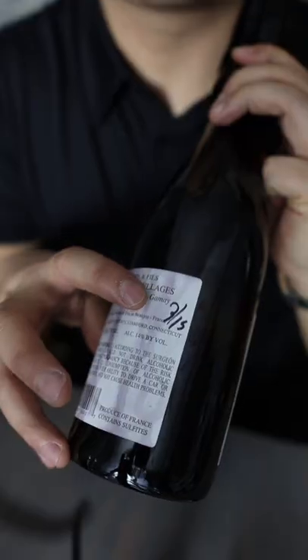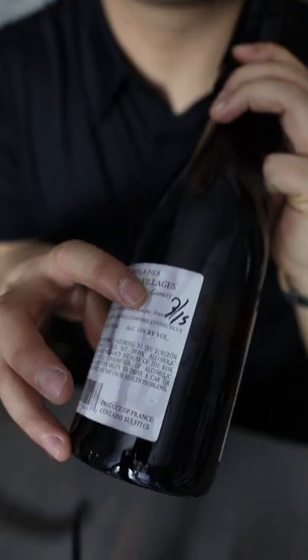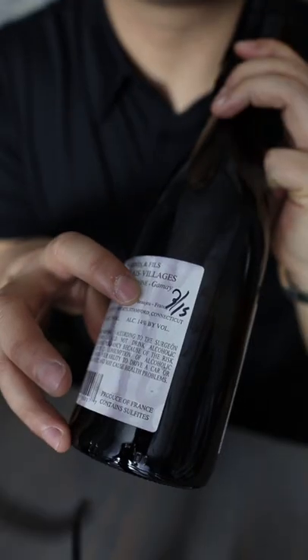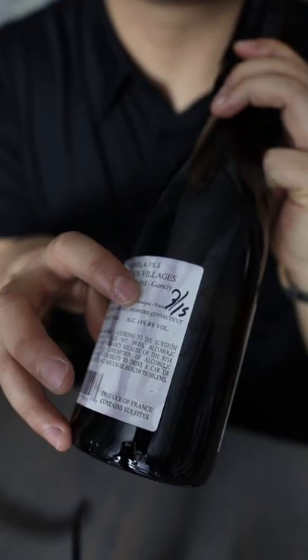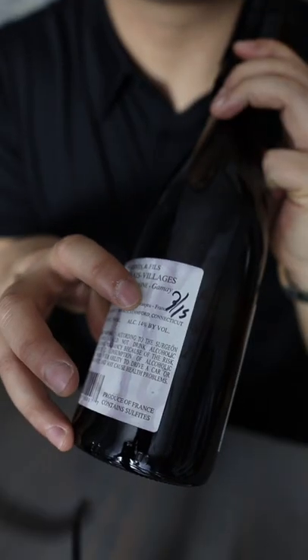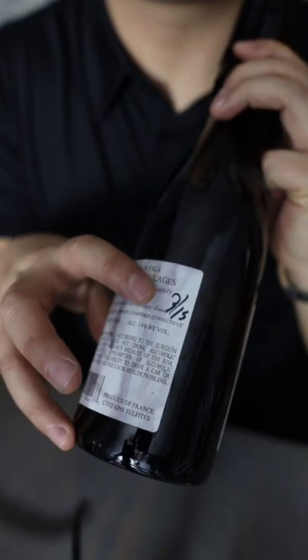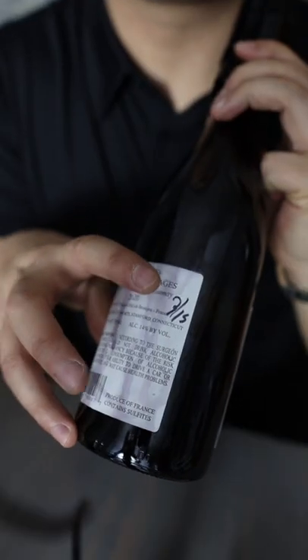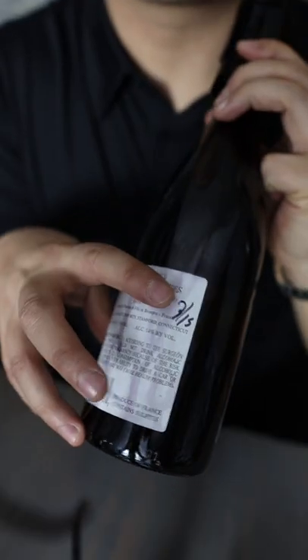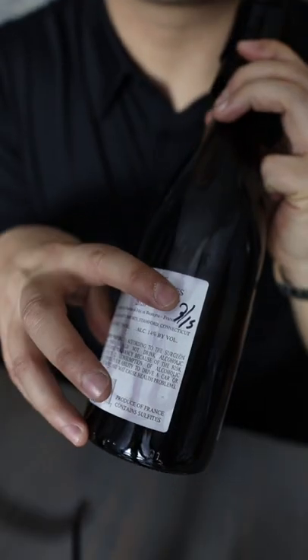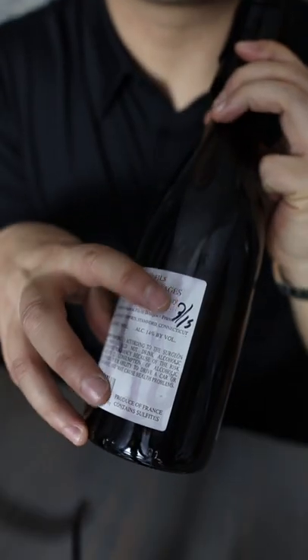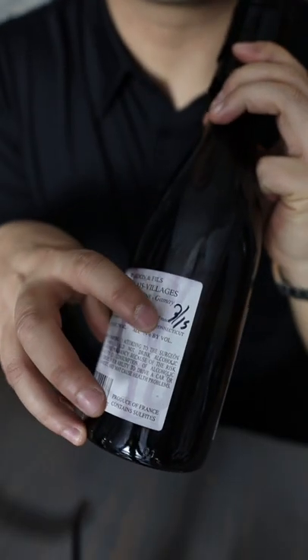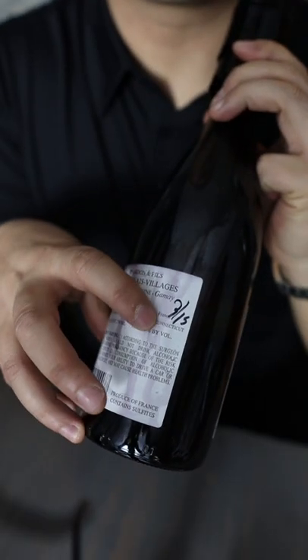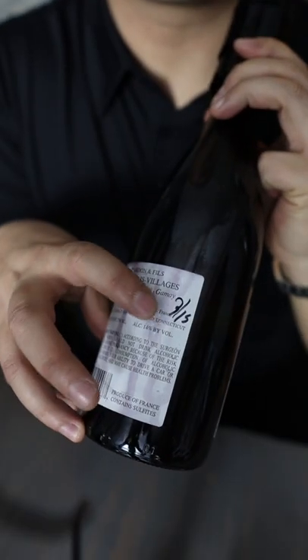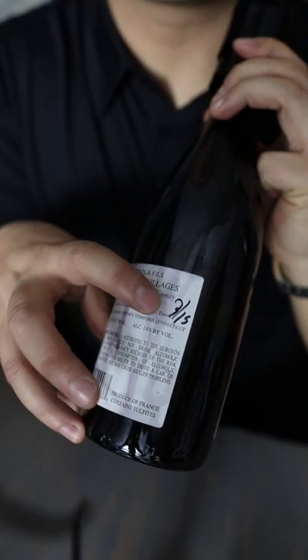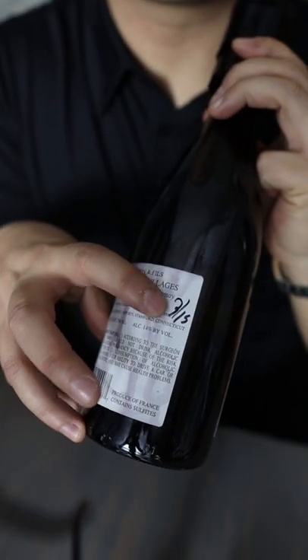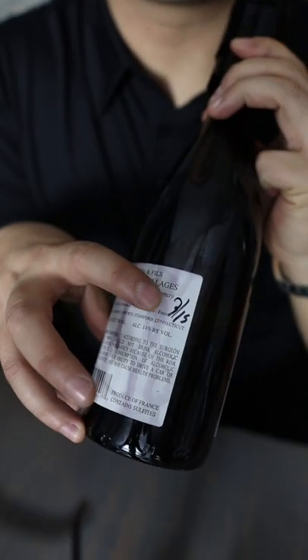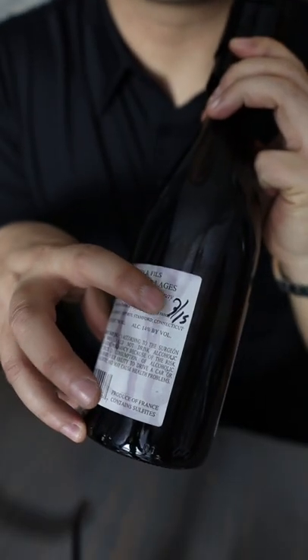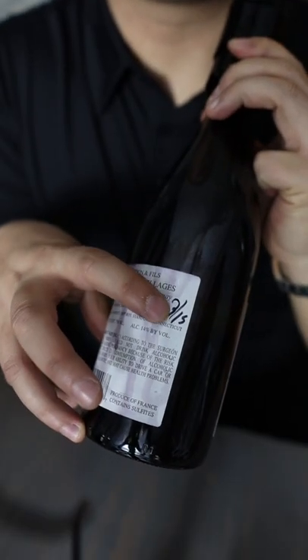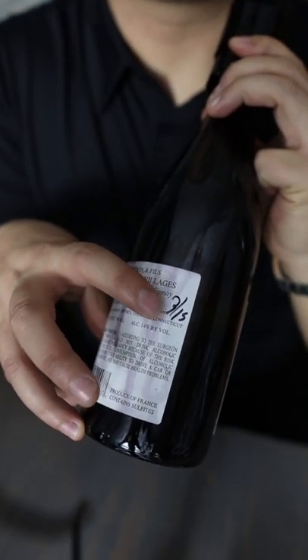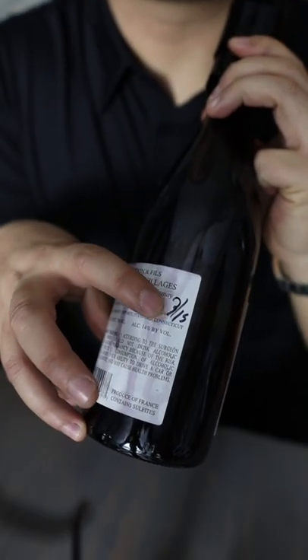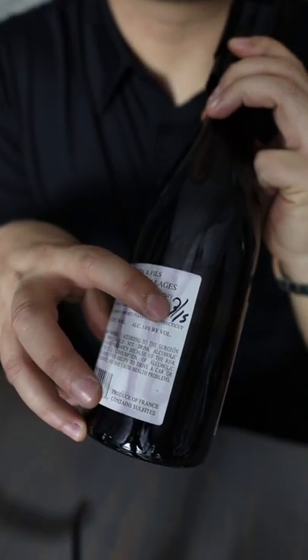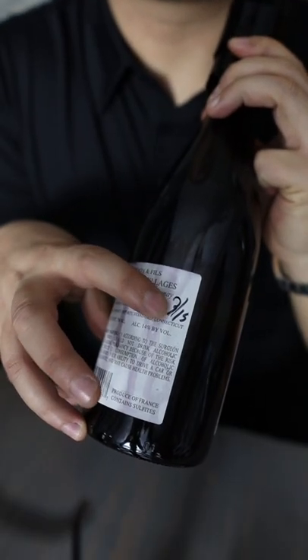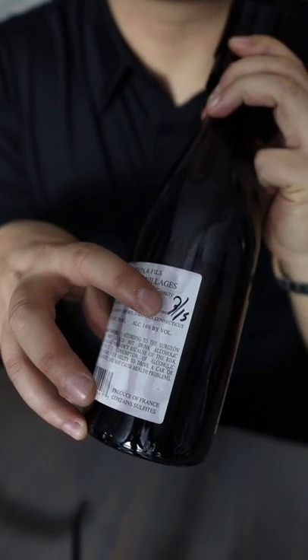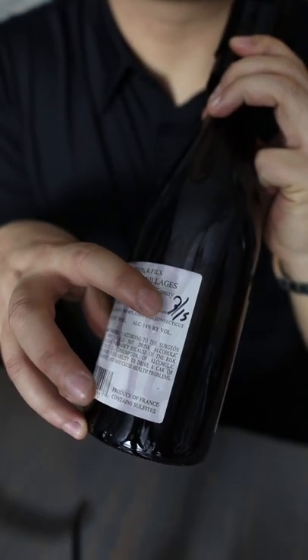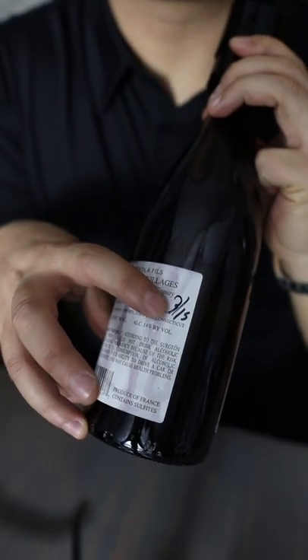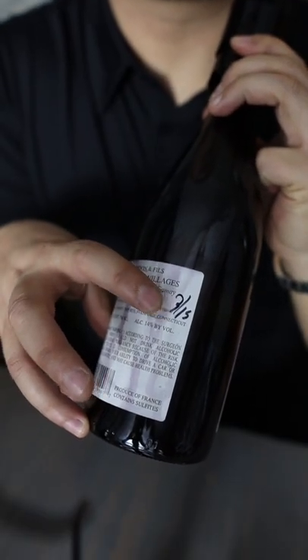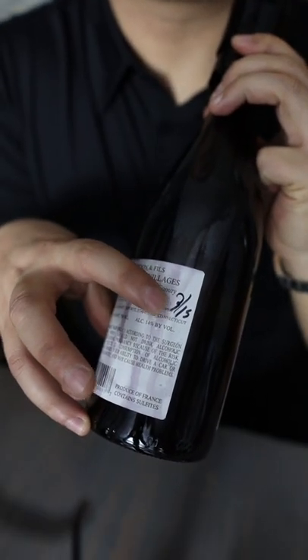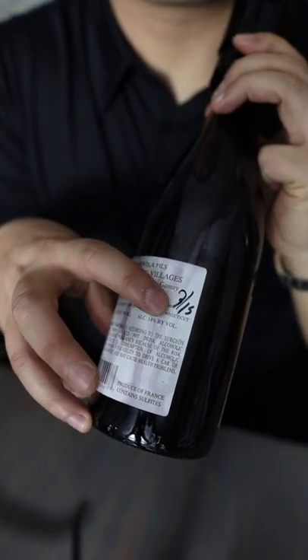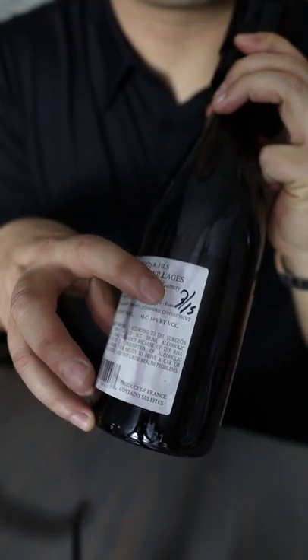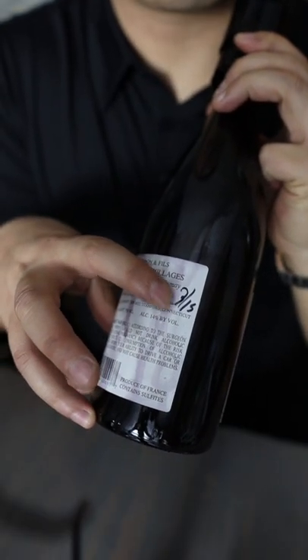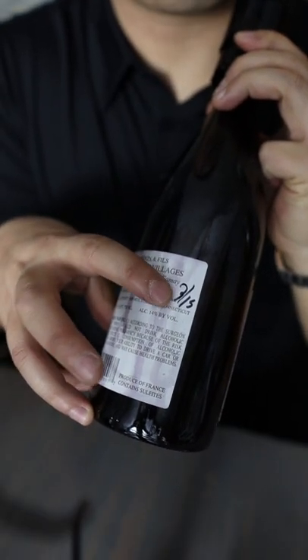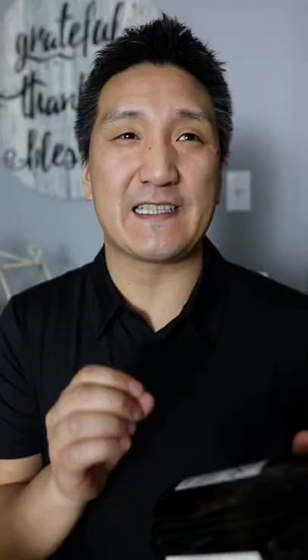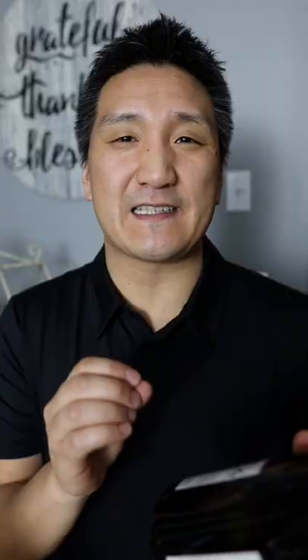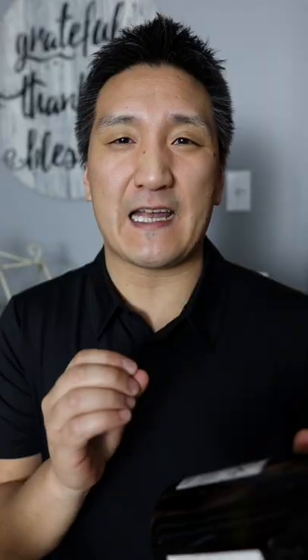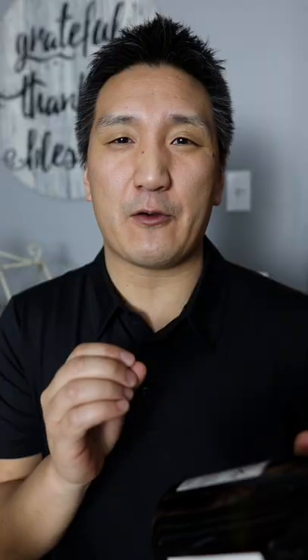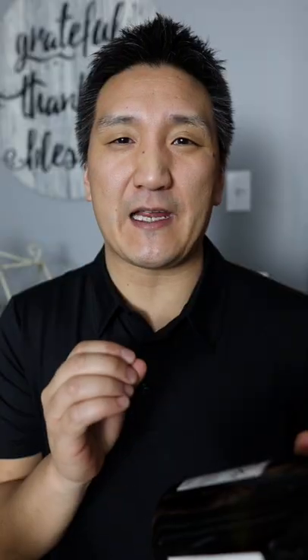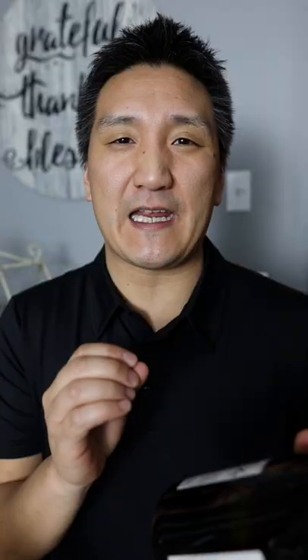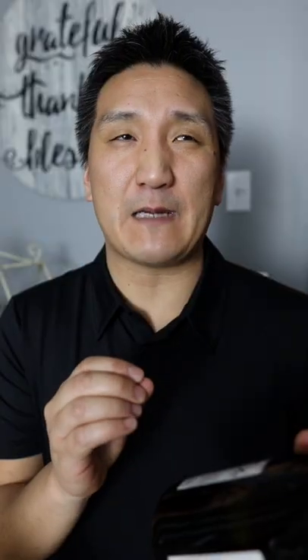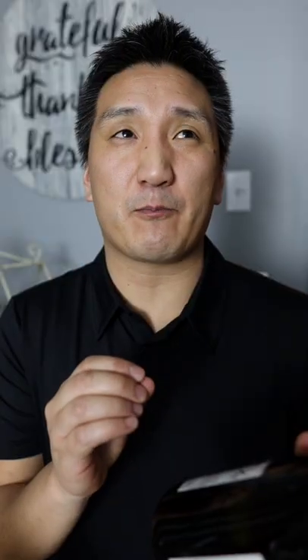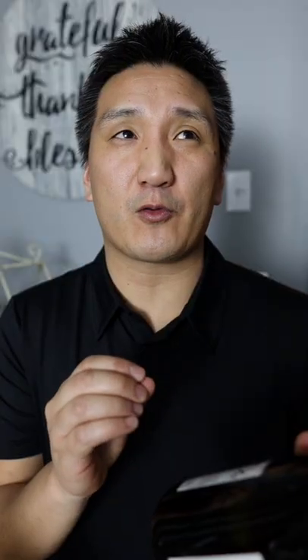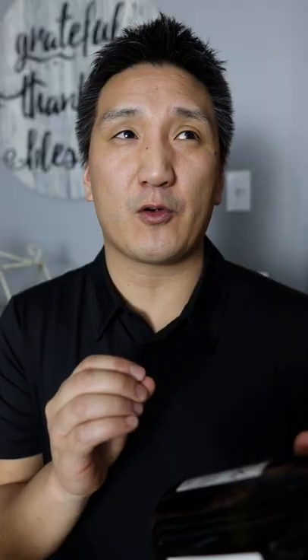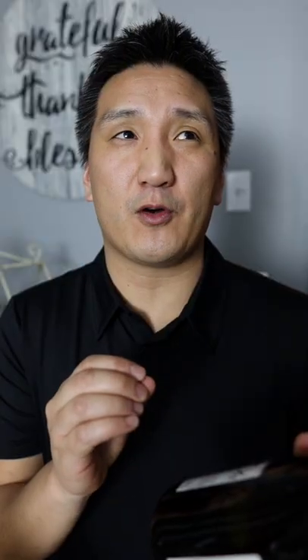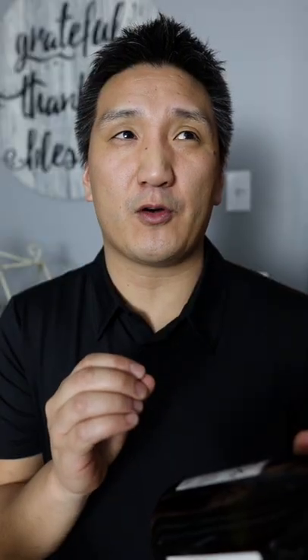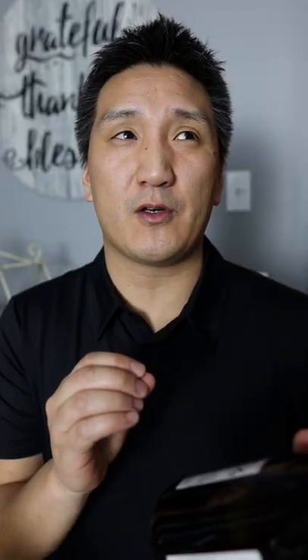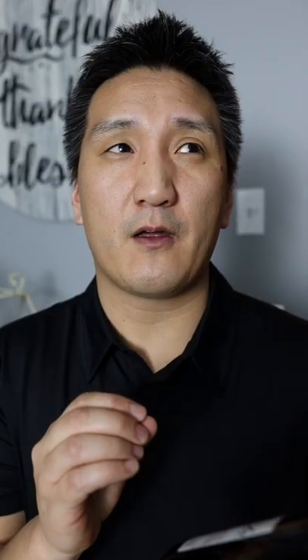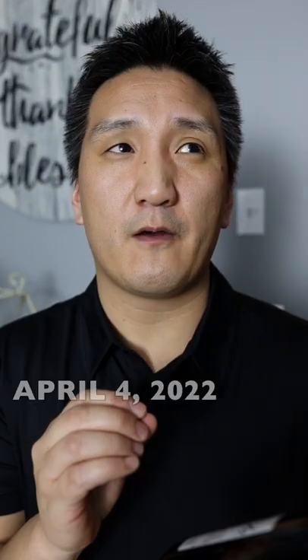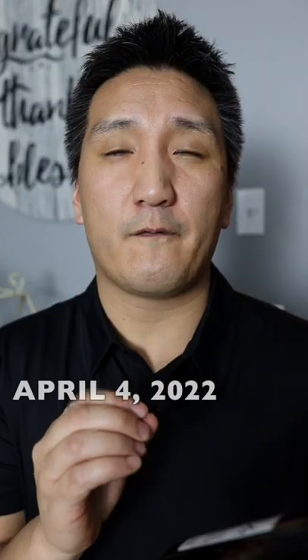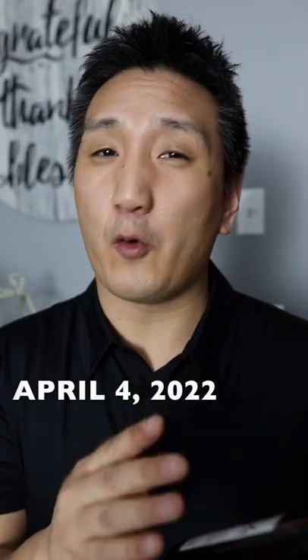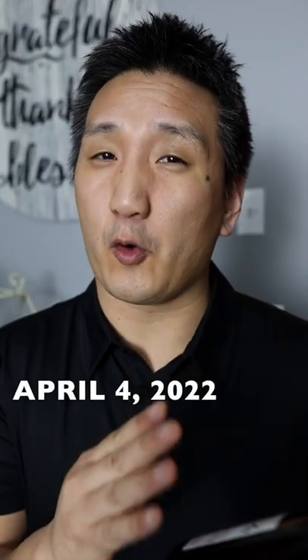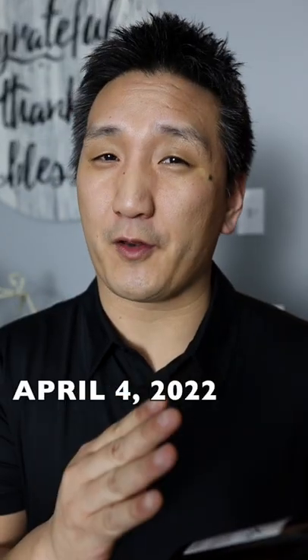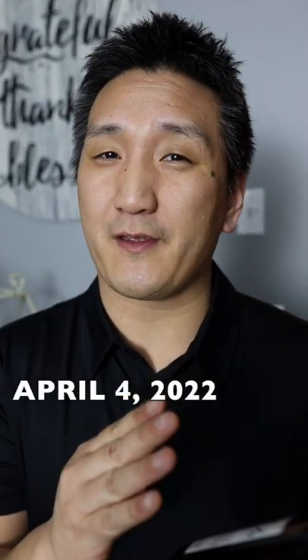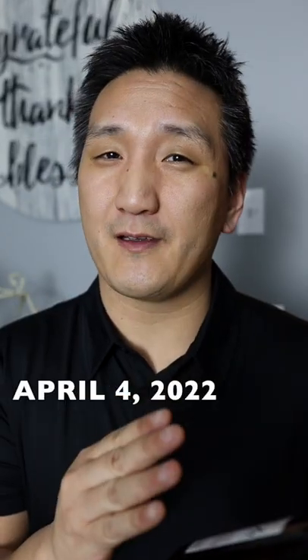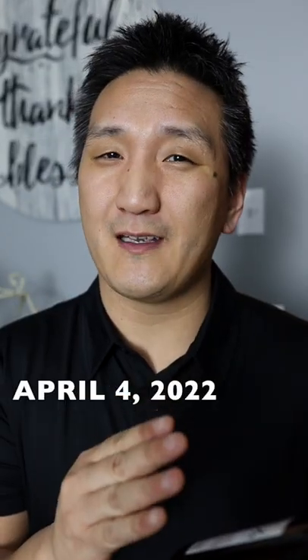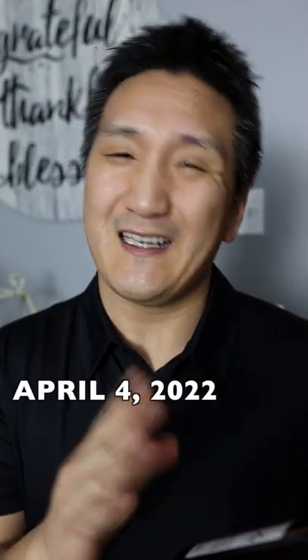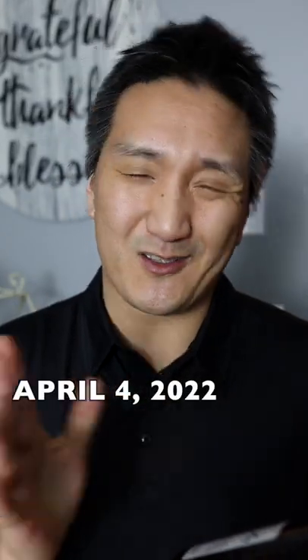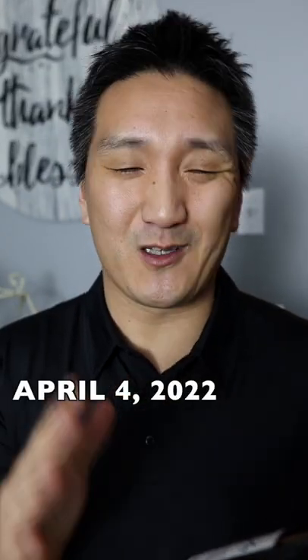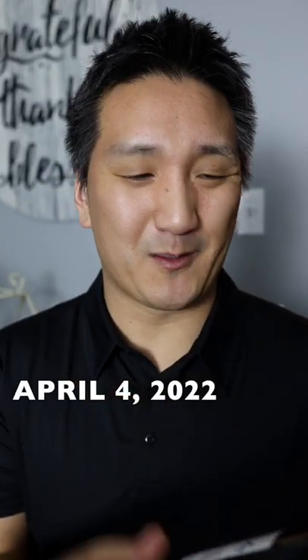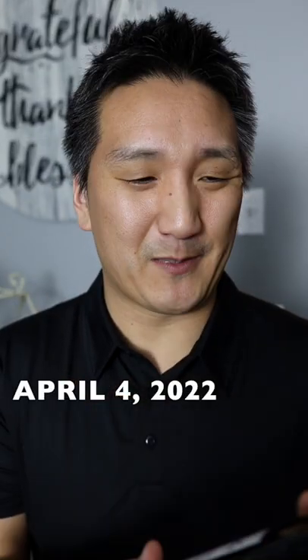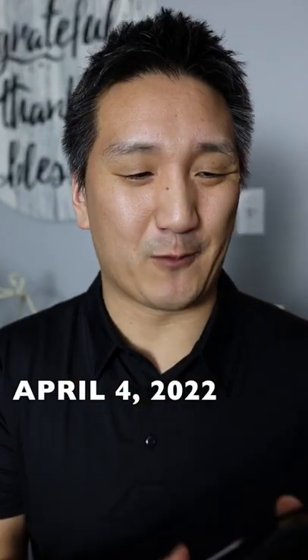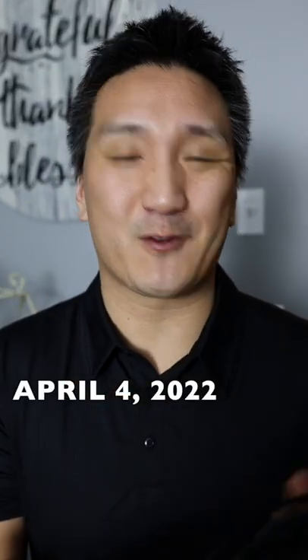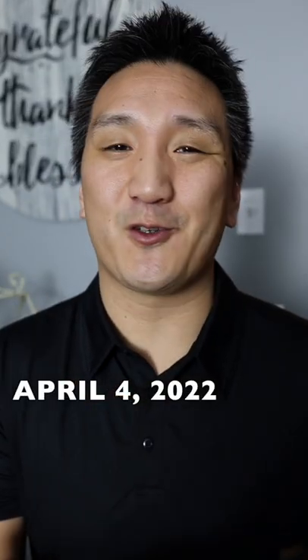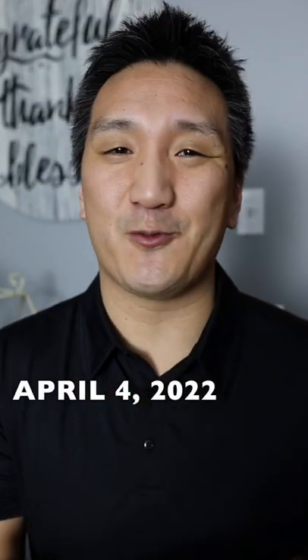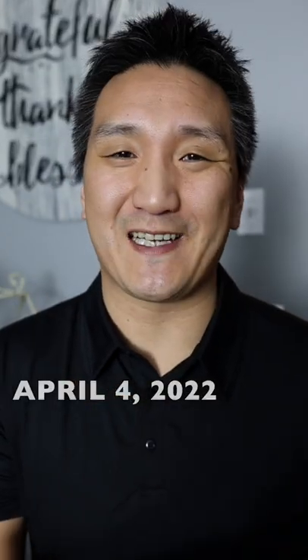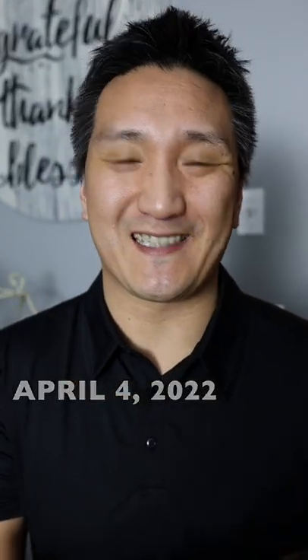I opened this on March 15th — I'm shooting this today, April 4th — so a little bit over two weeks.